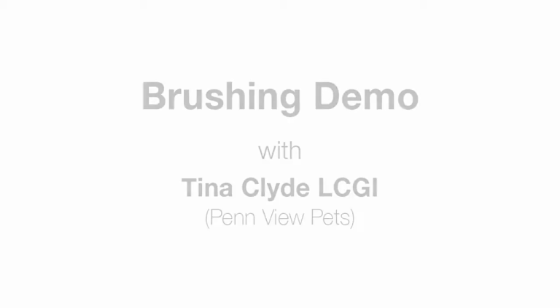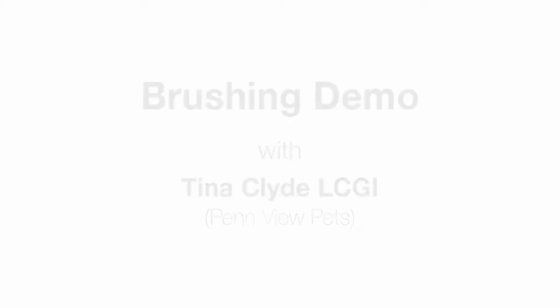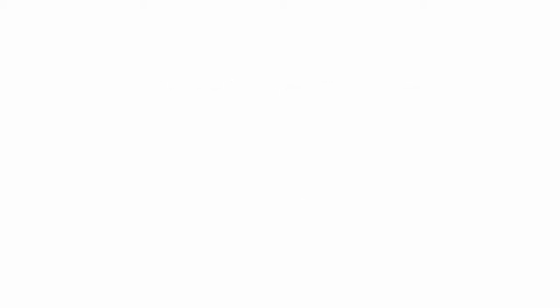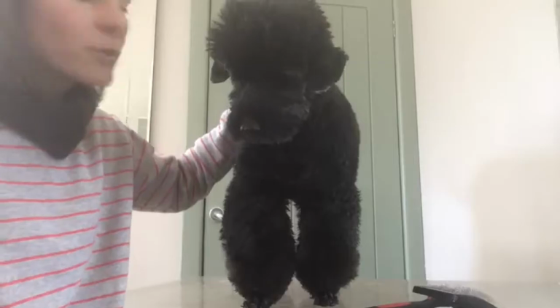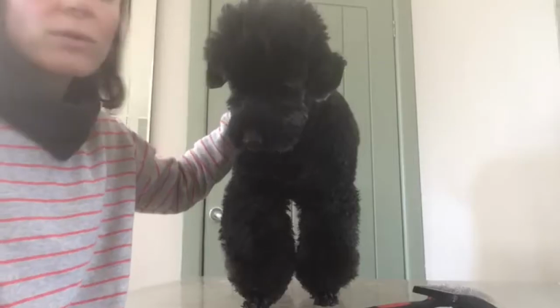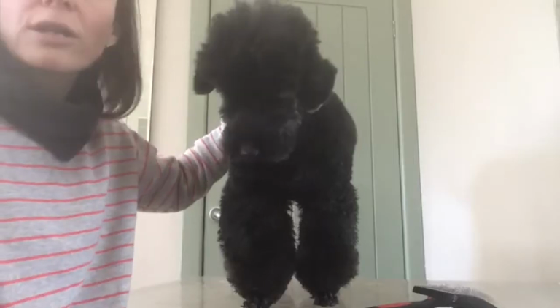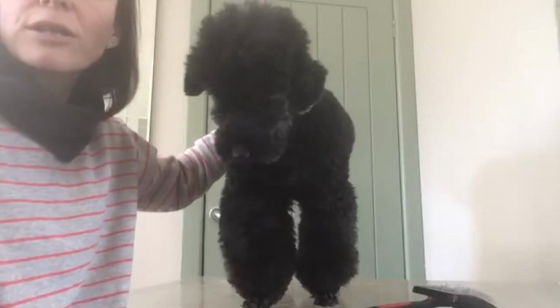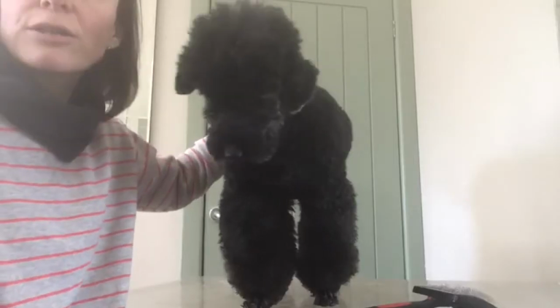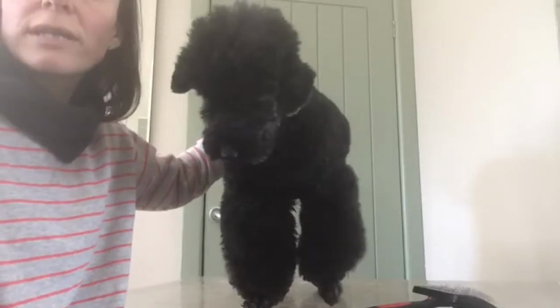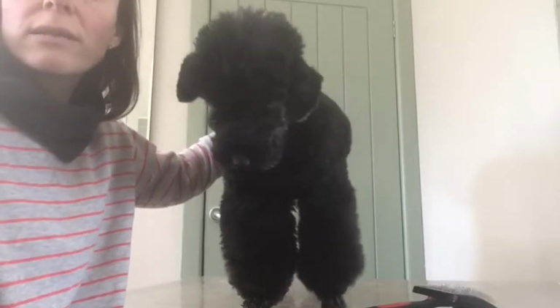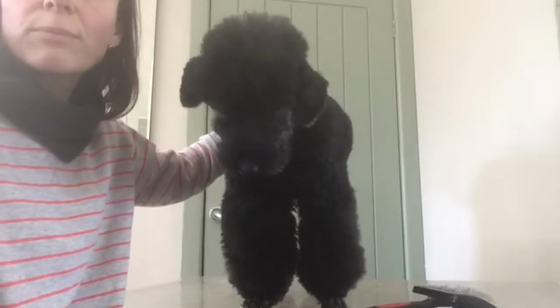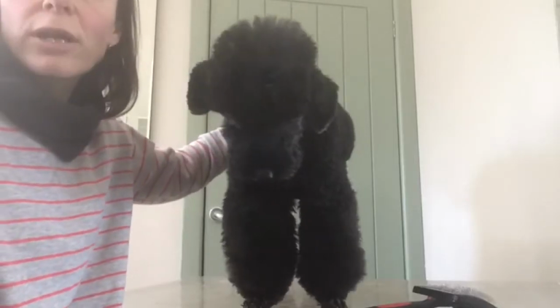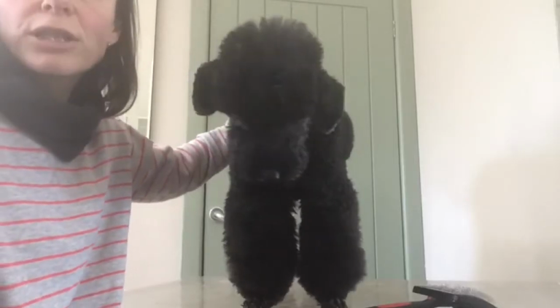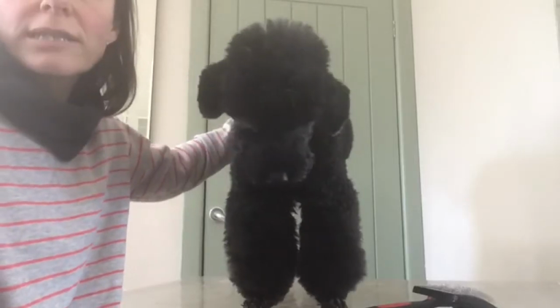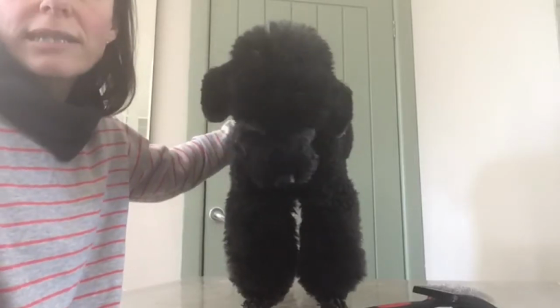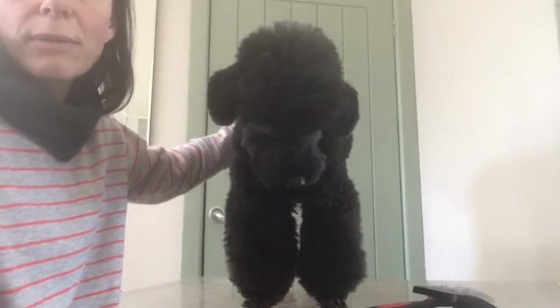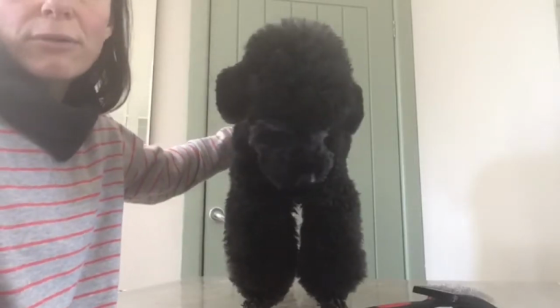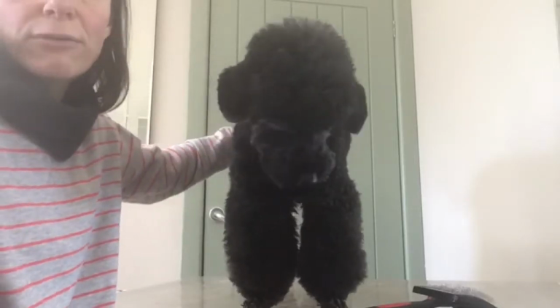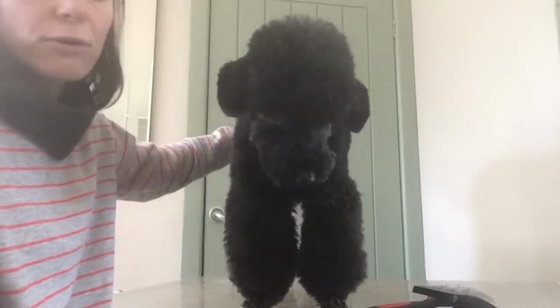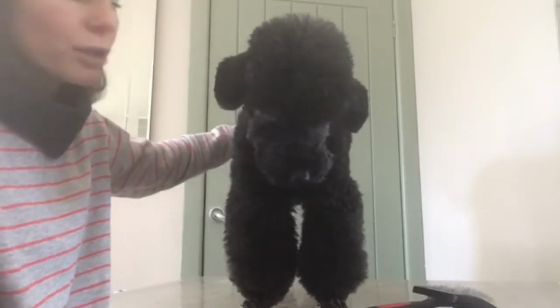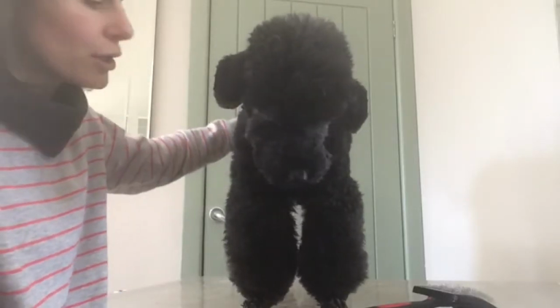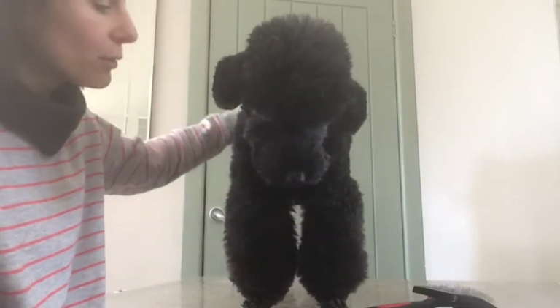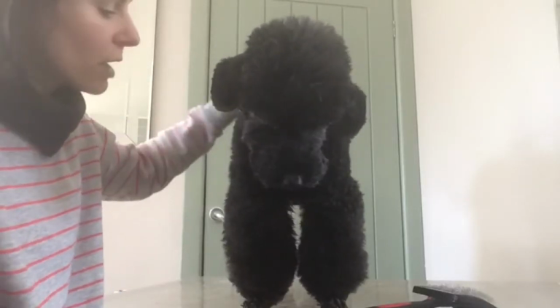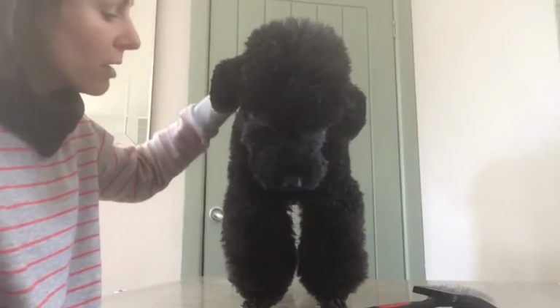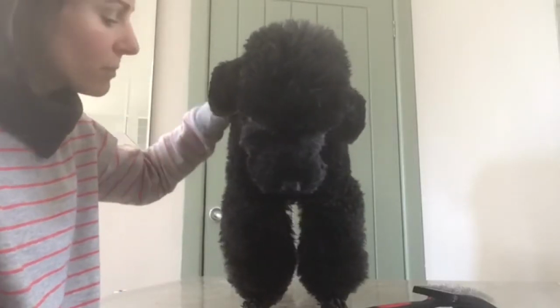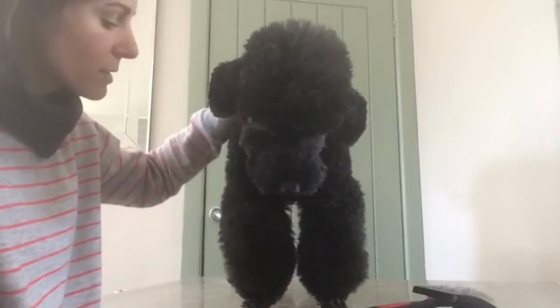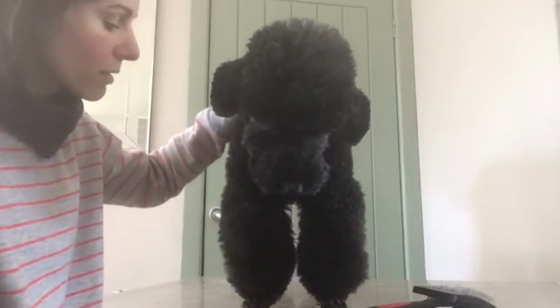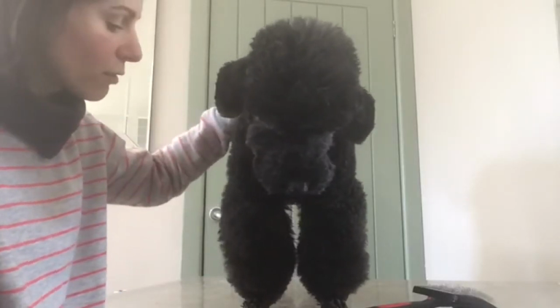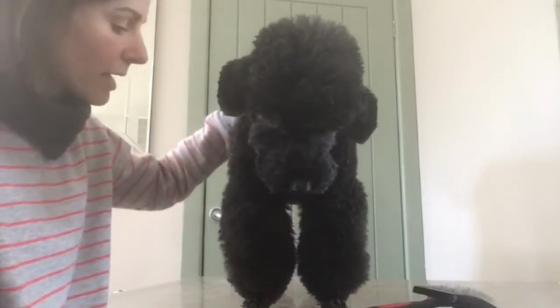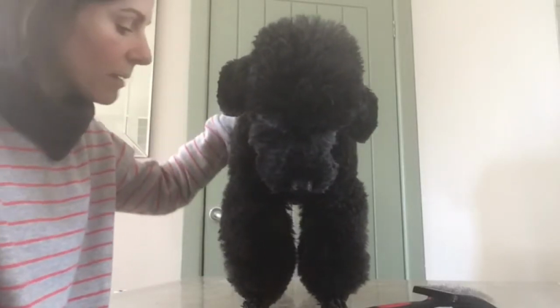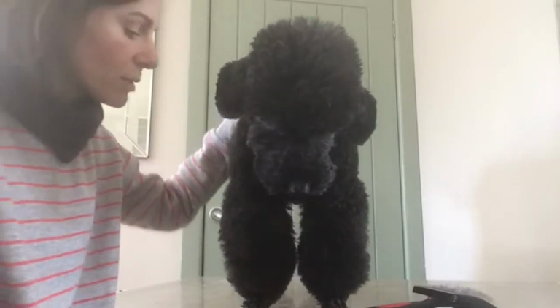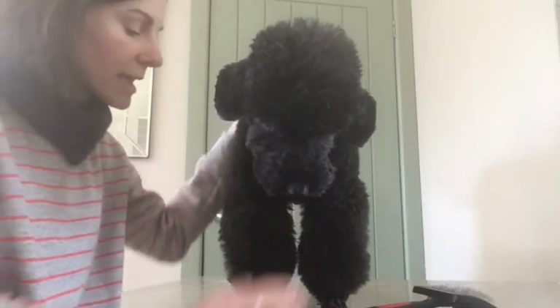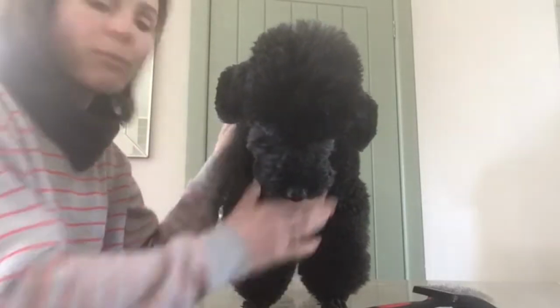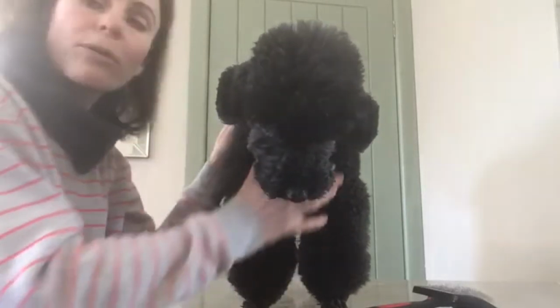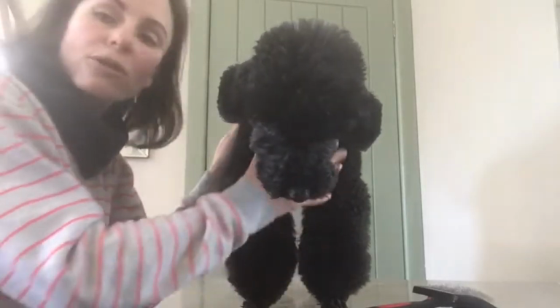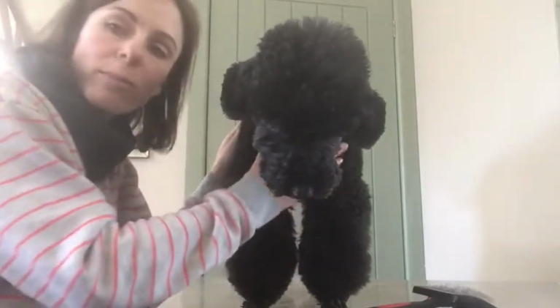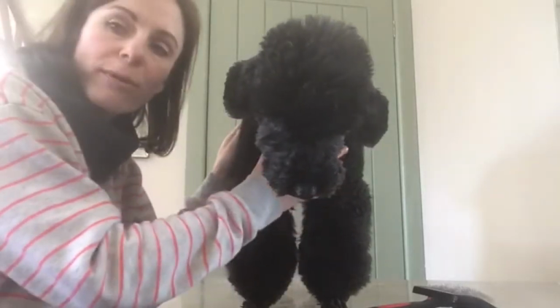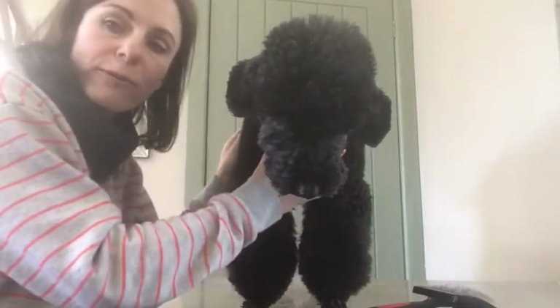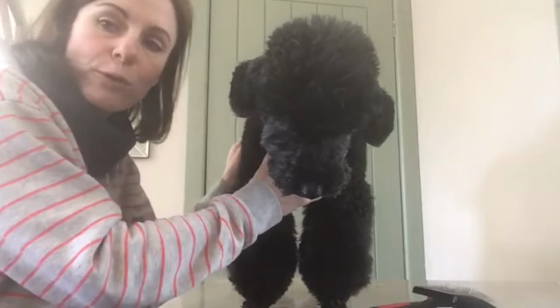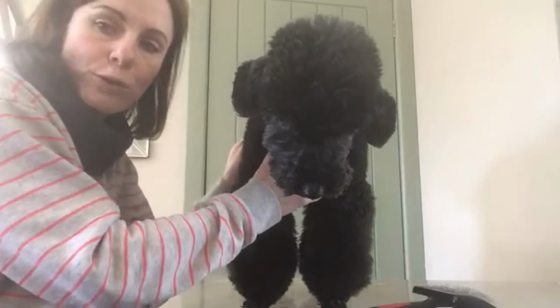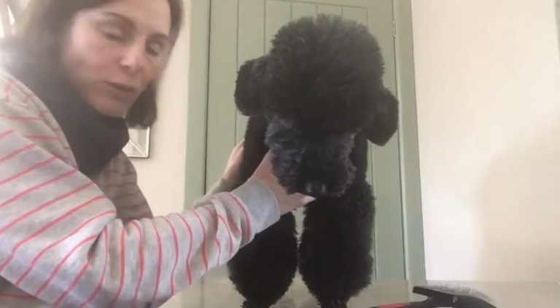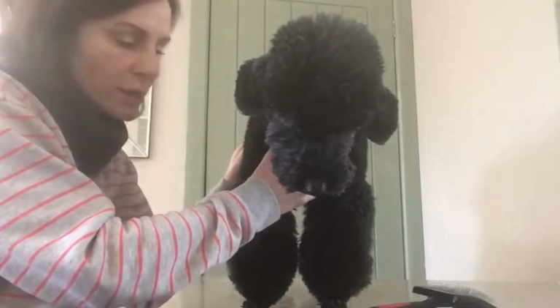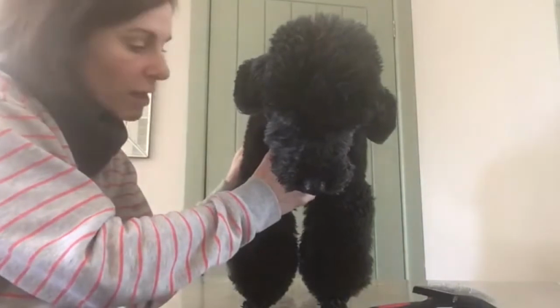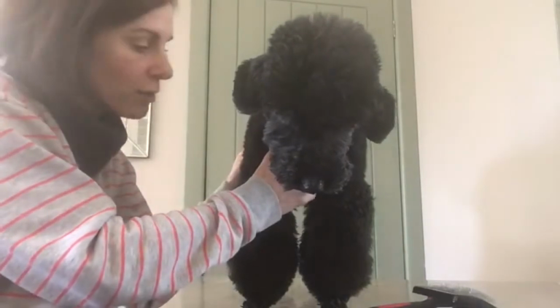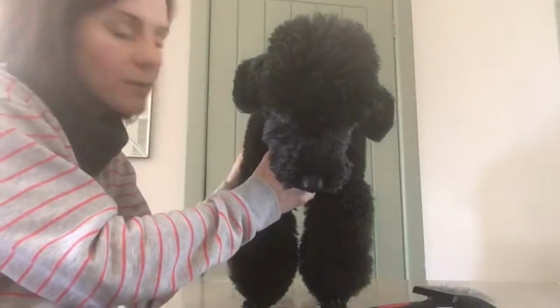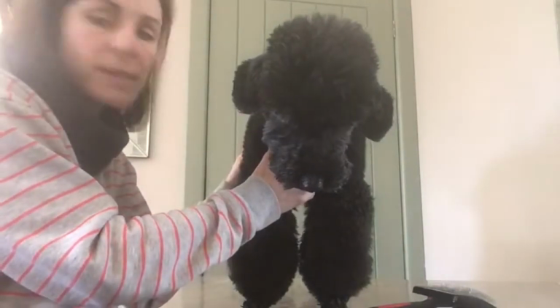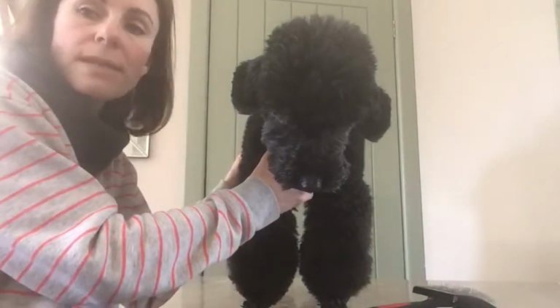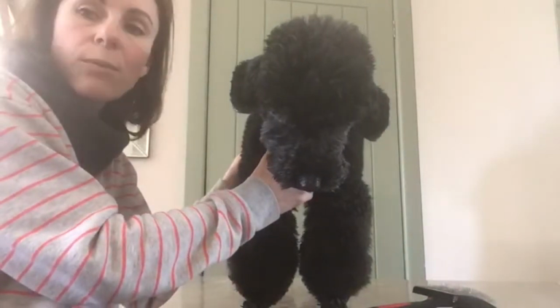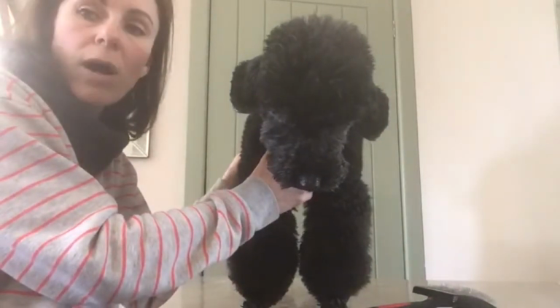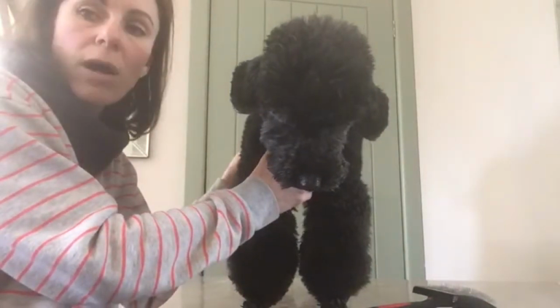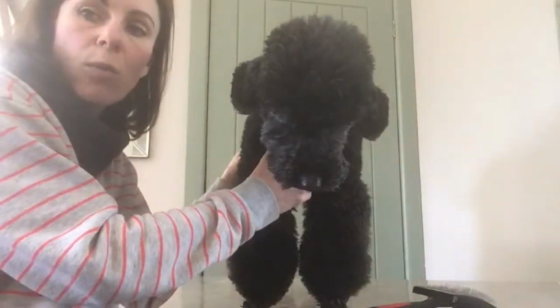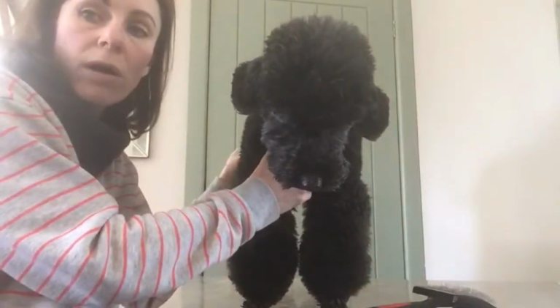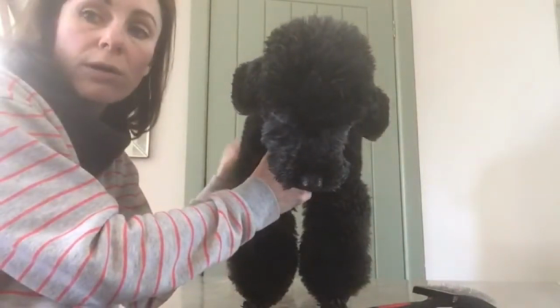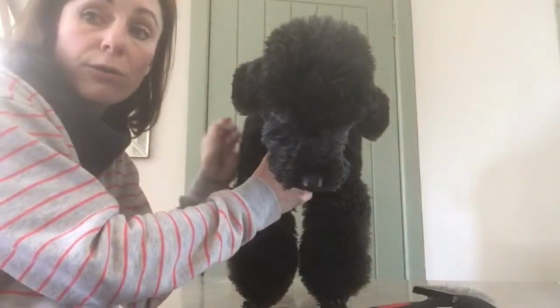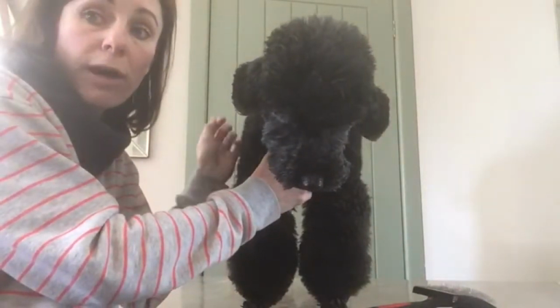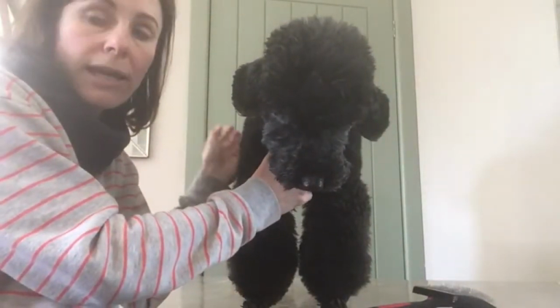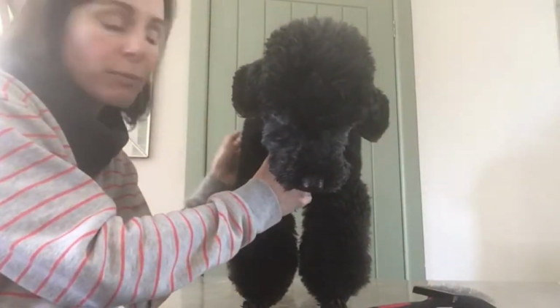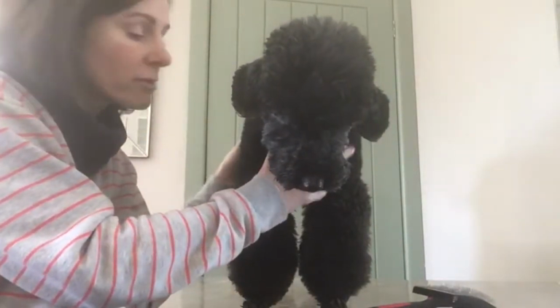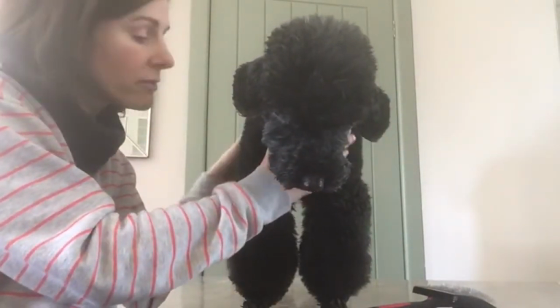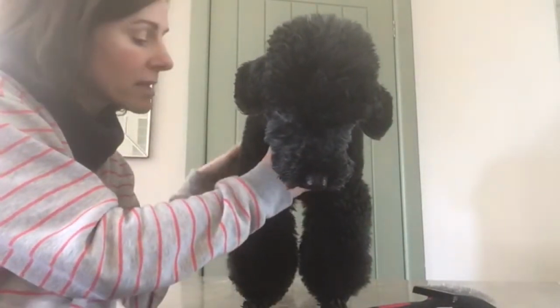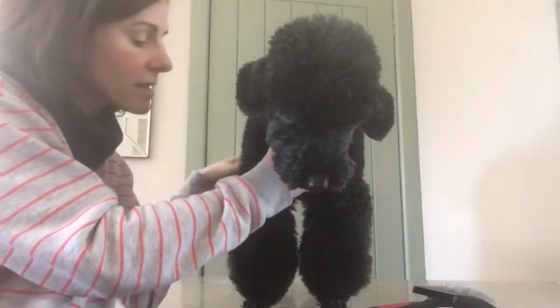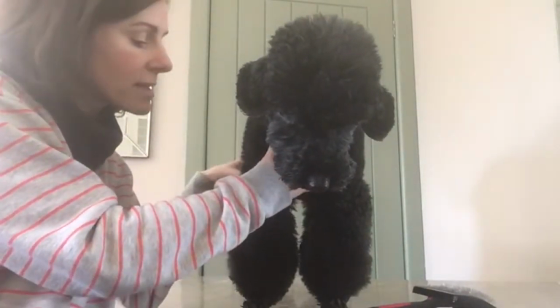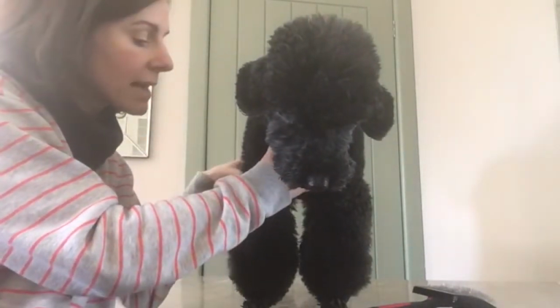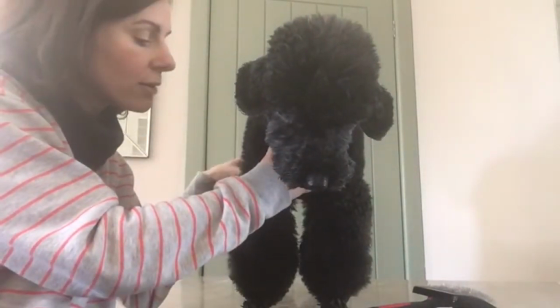I'm going to do a little brushing demo for you so you're able to keep on top of your dog's coats while you're not able to visit the salon.